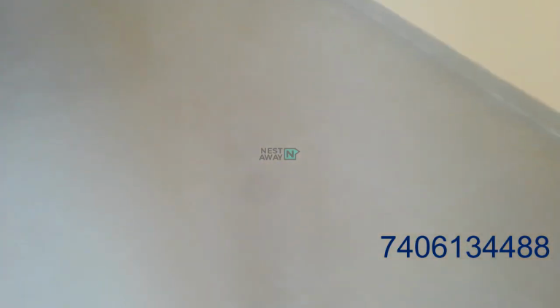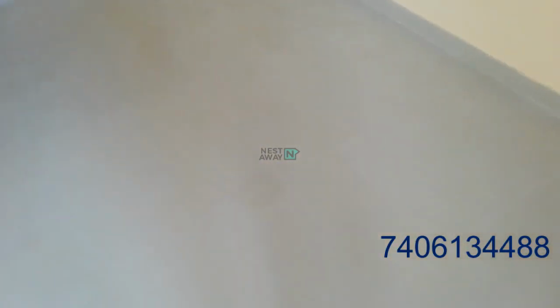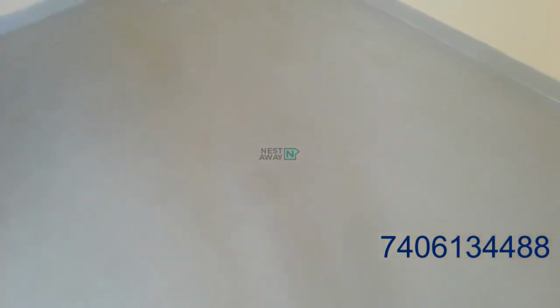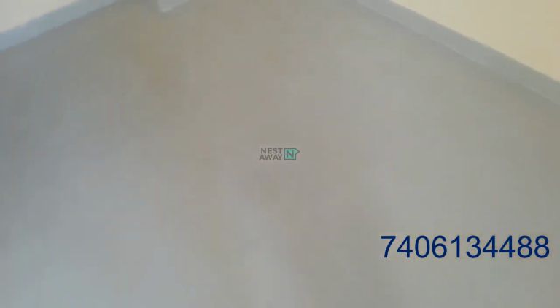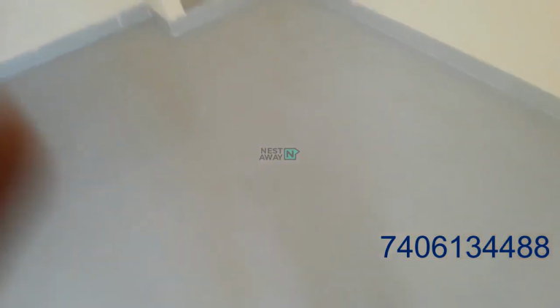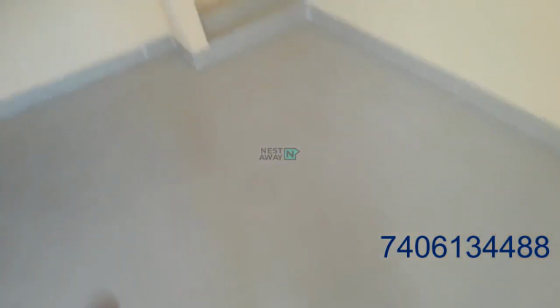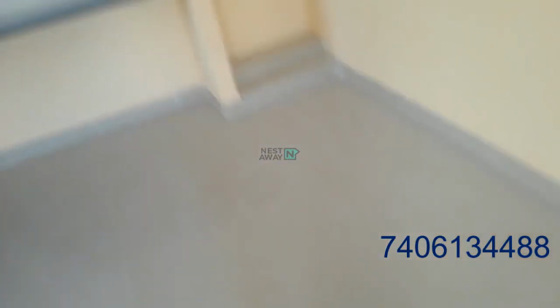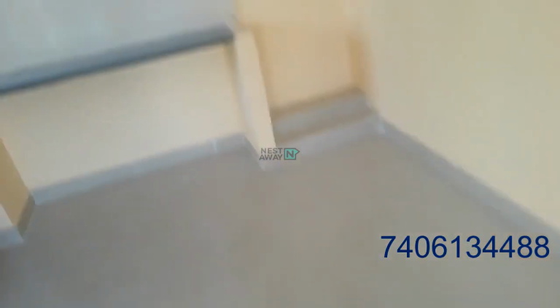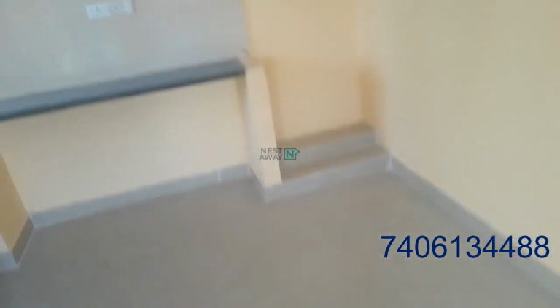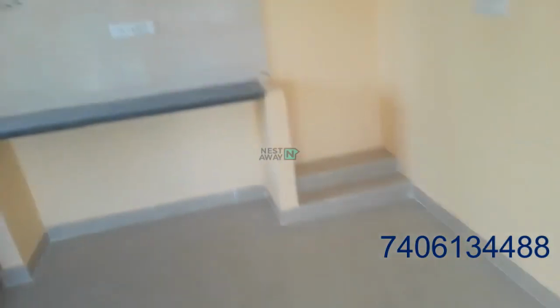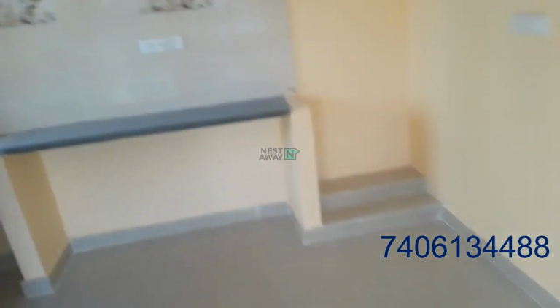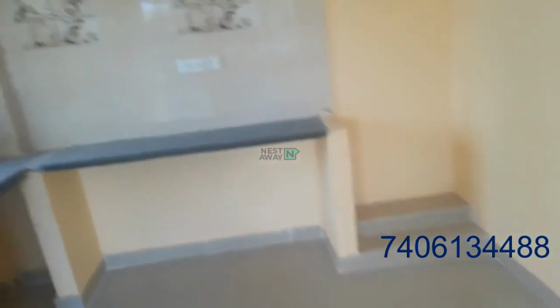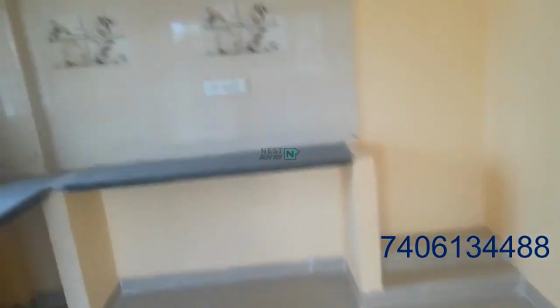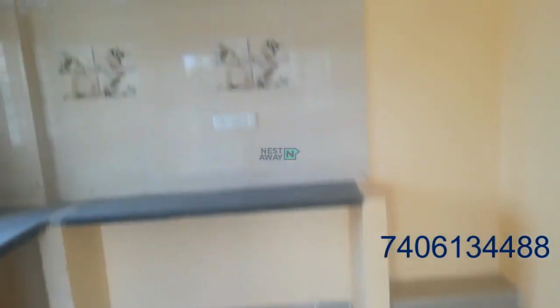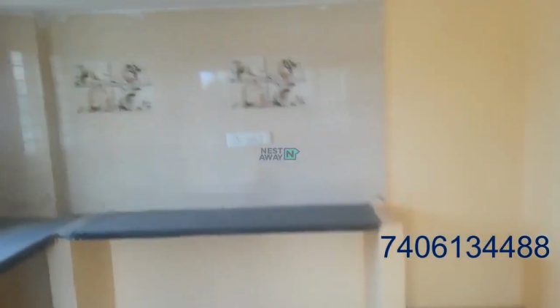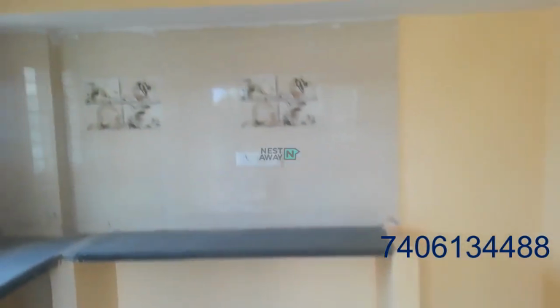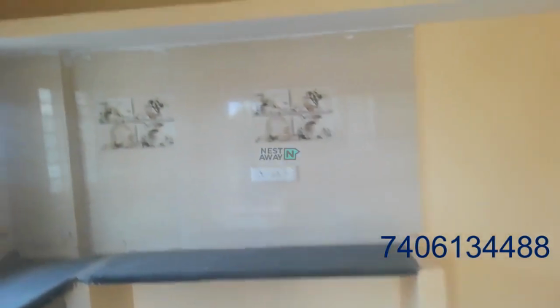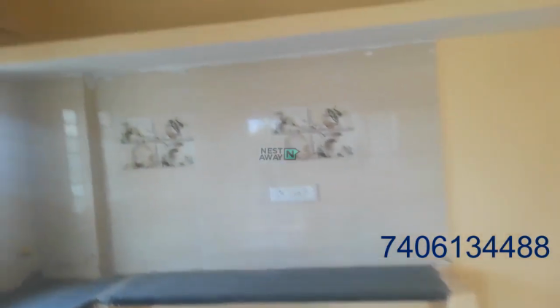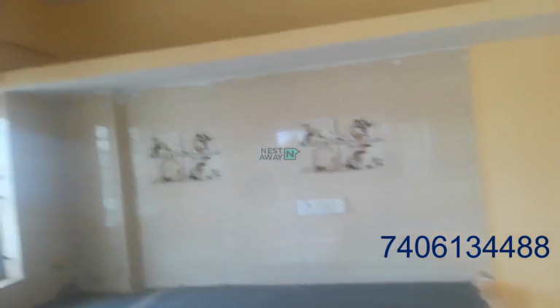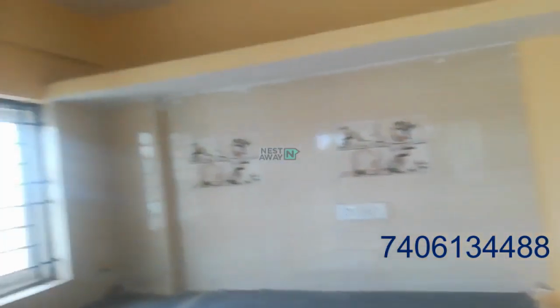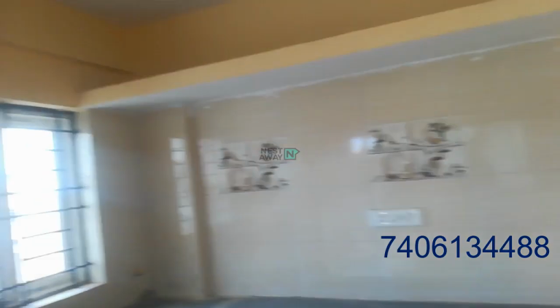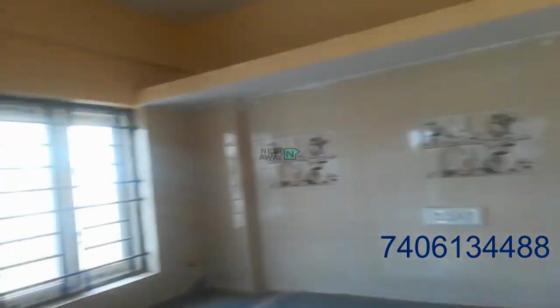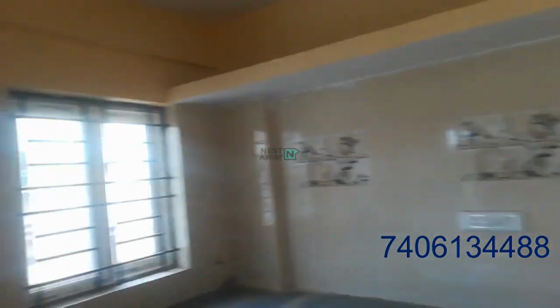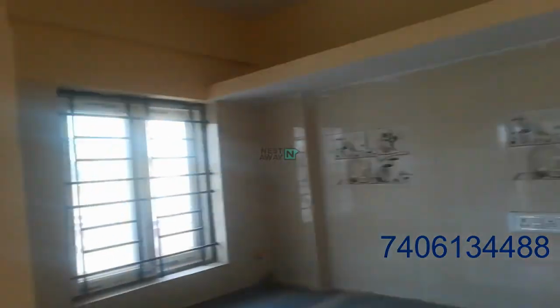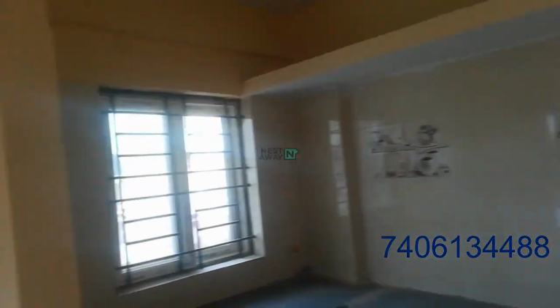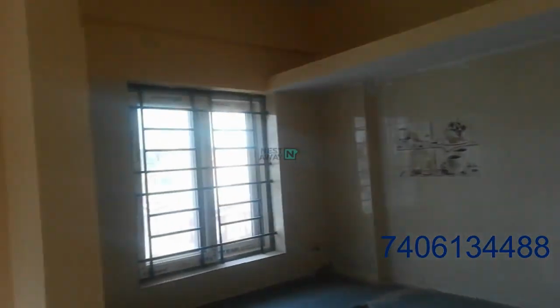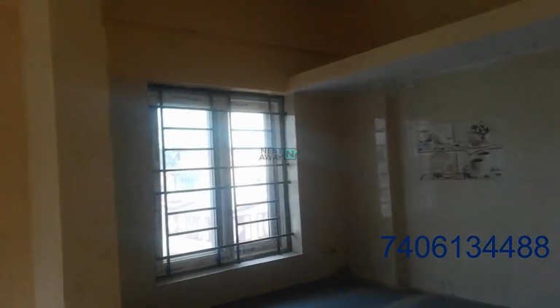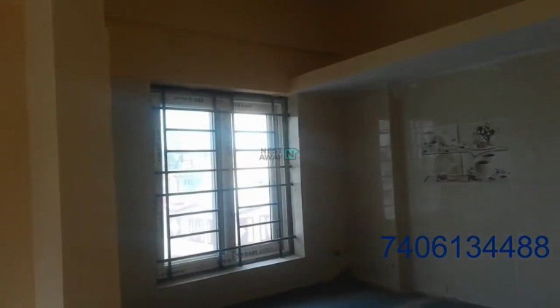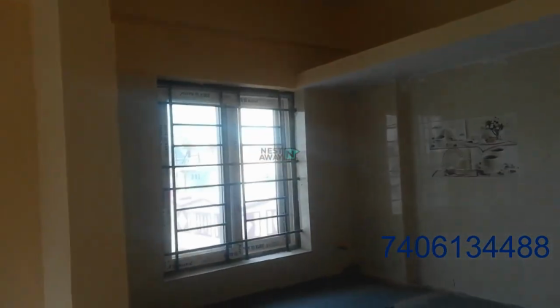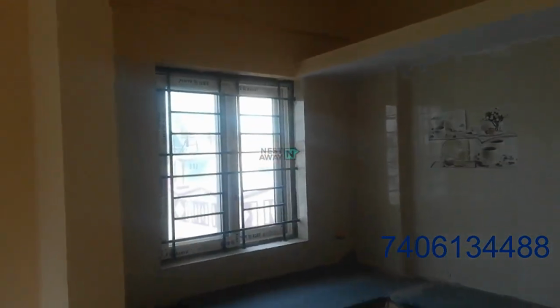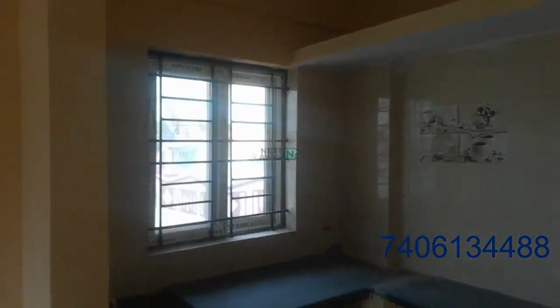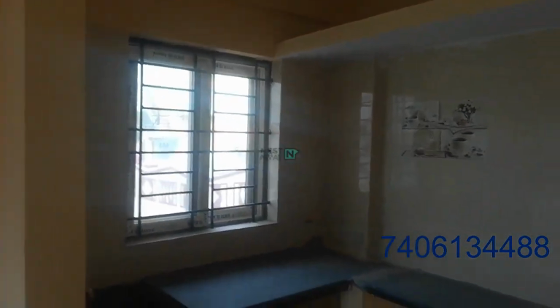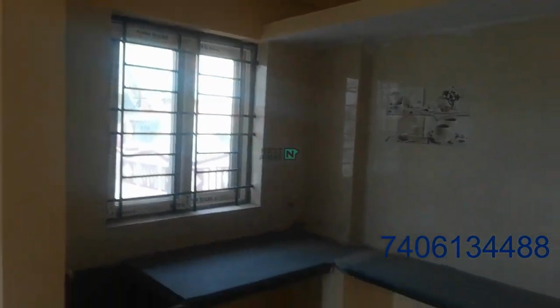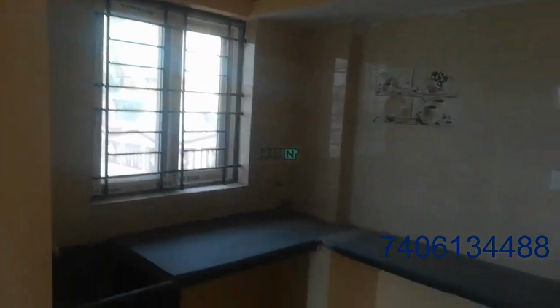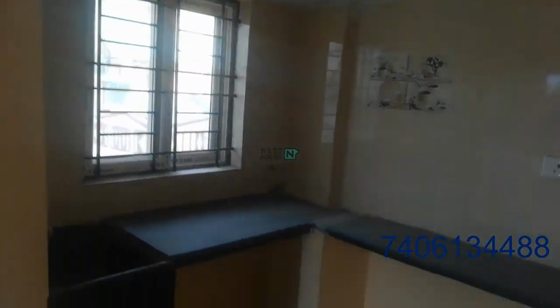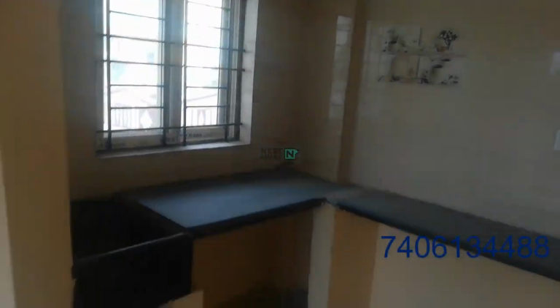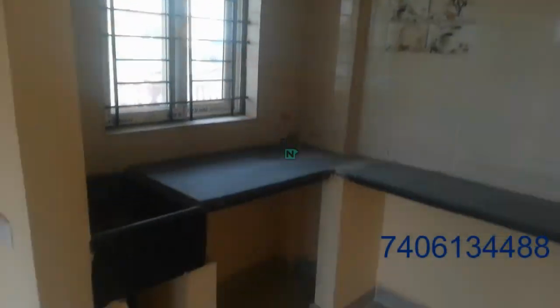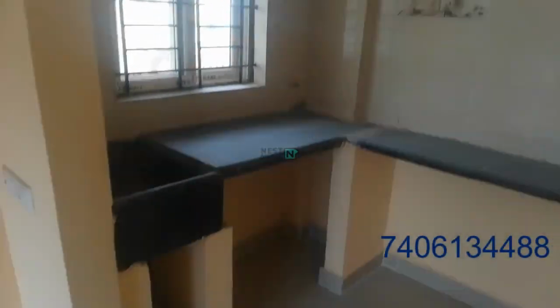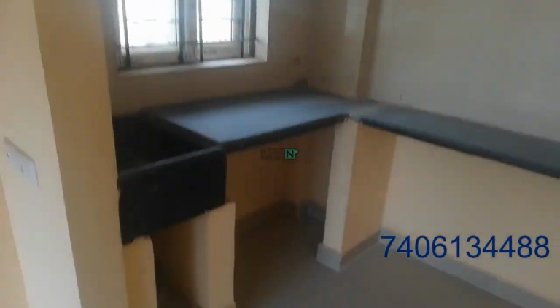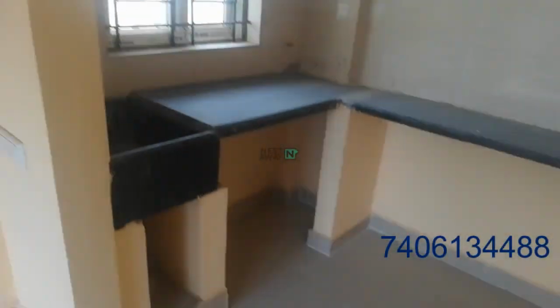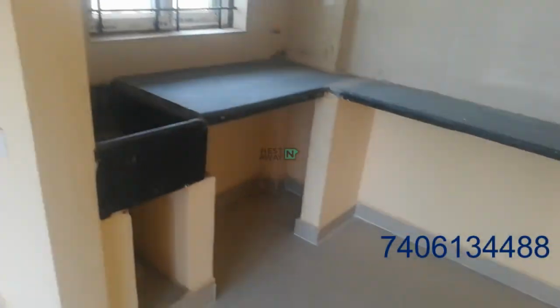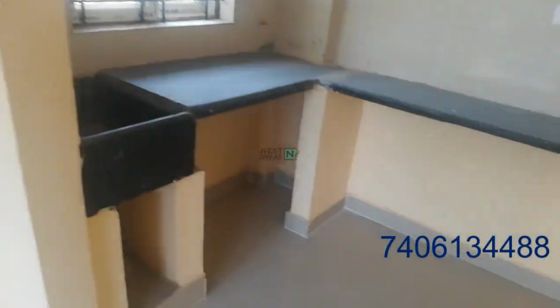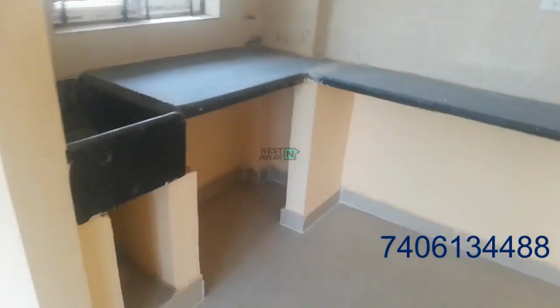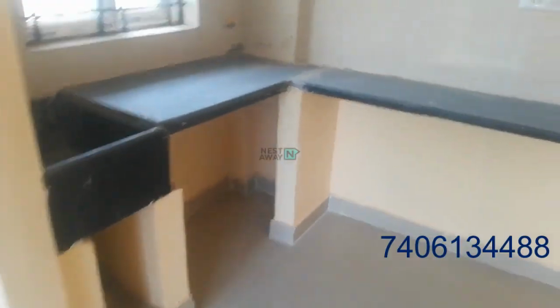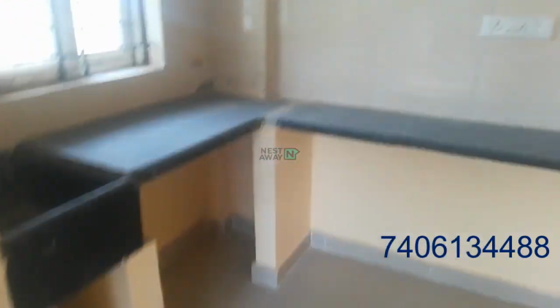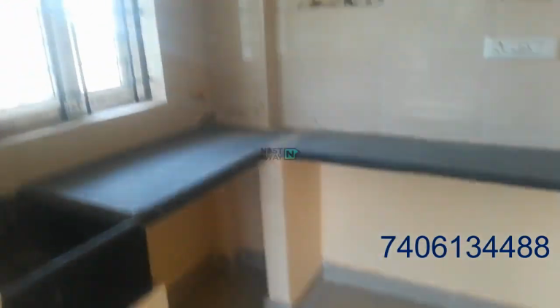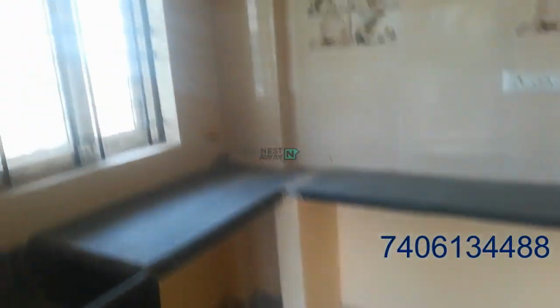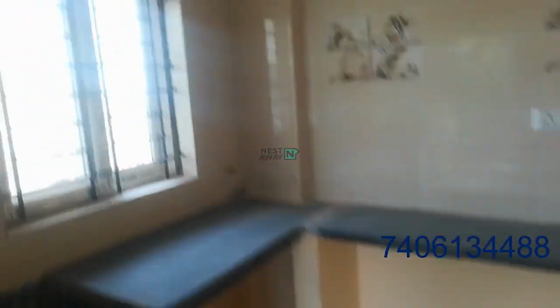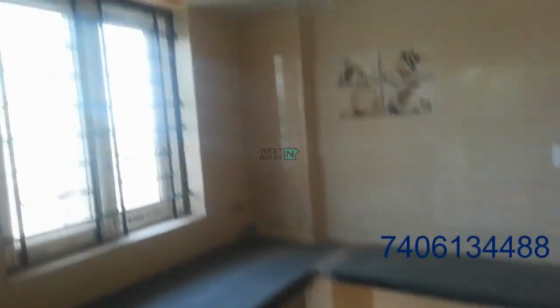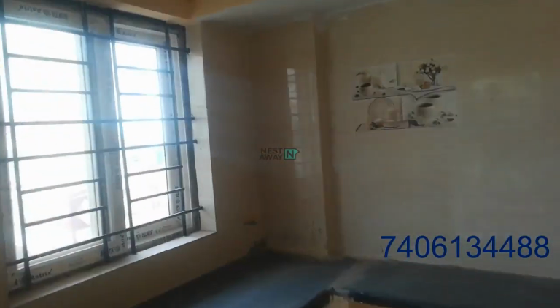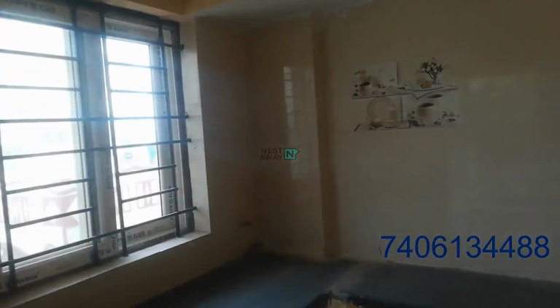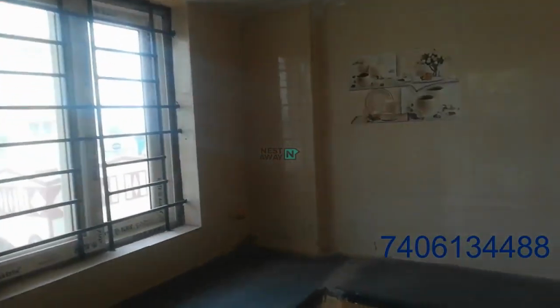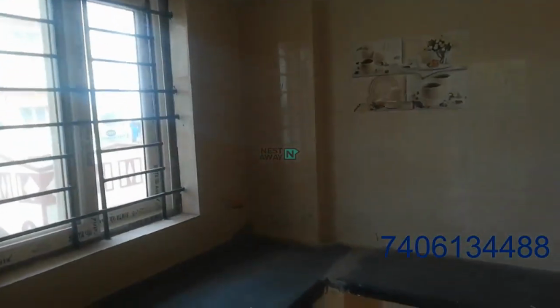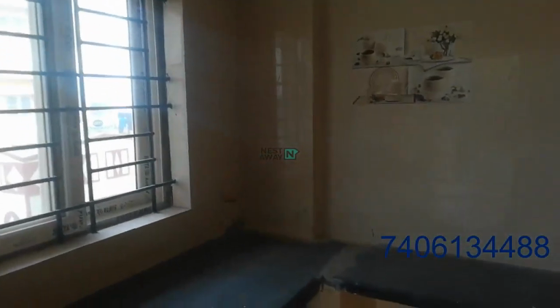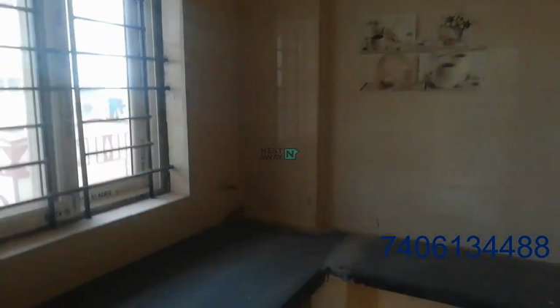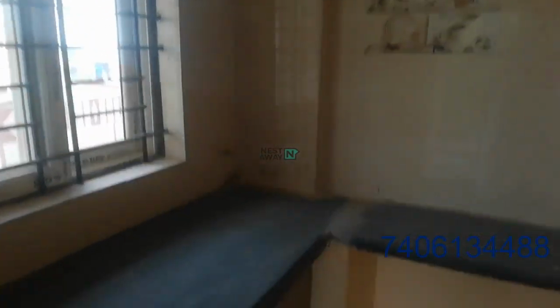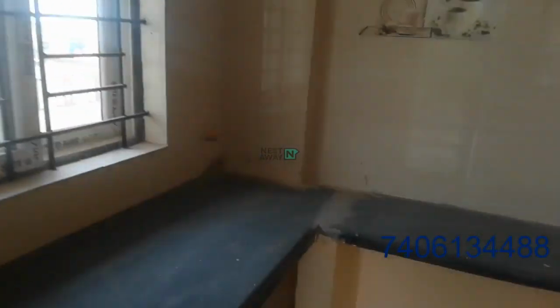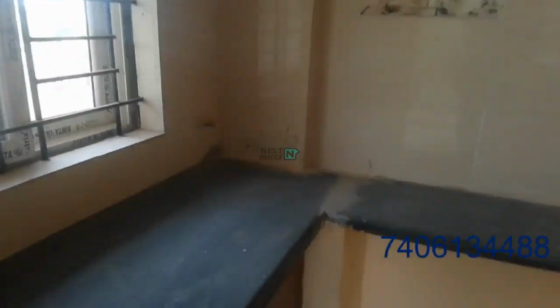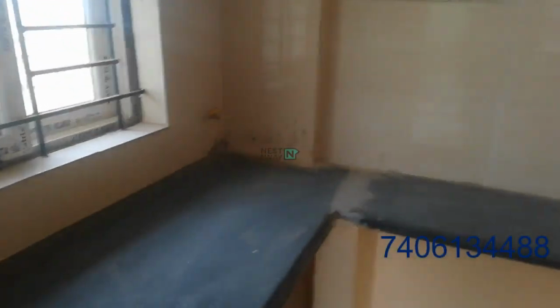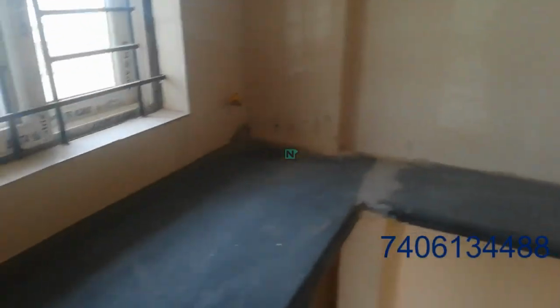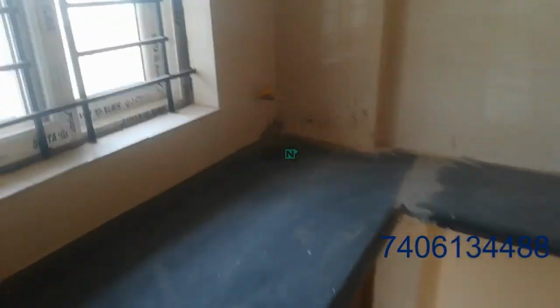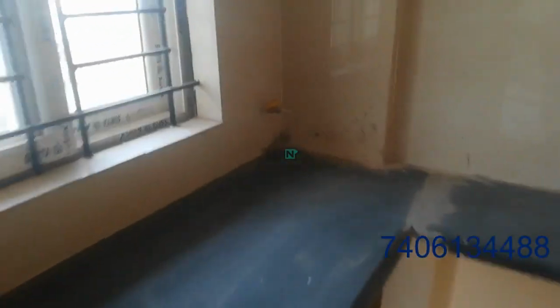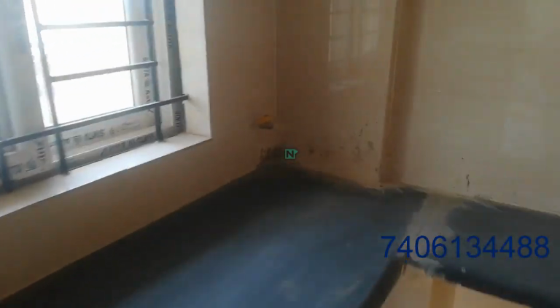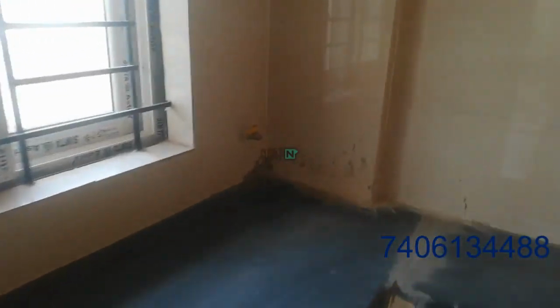This is the kitchen — it's an open kitchen. Gas pipe planning is done.